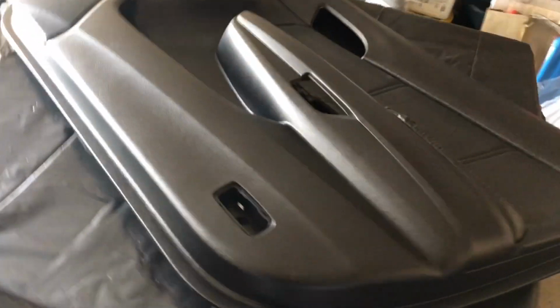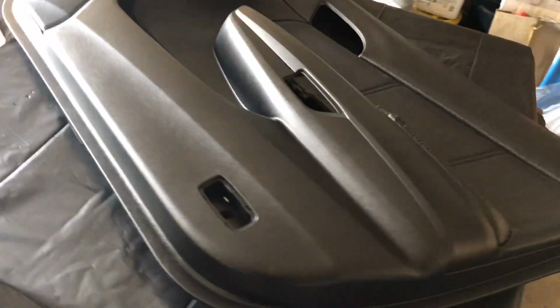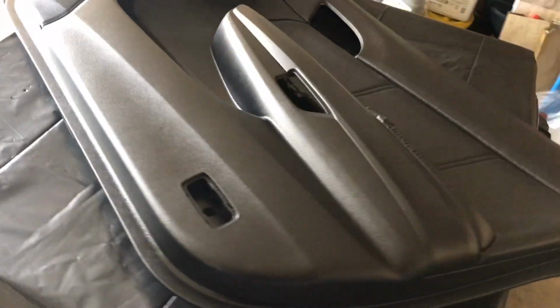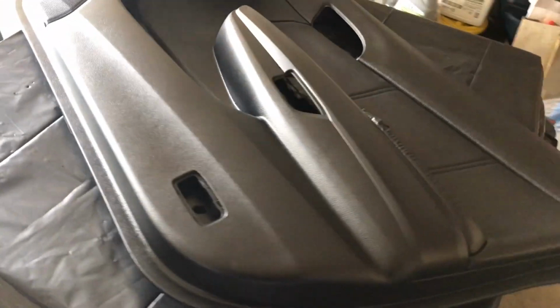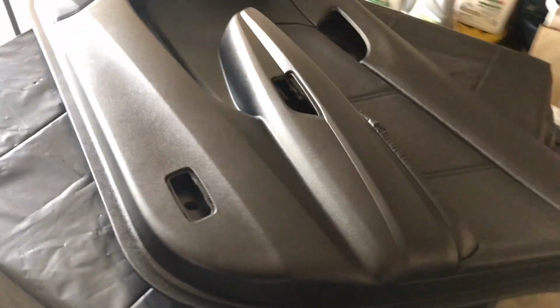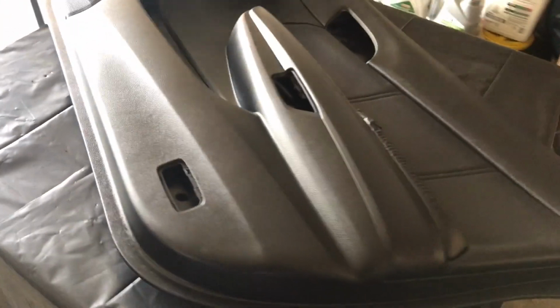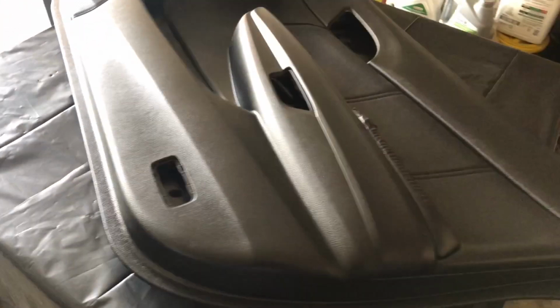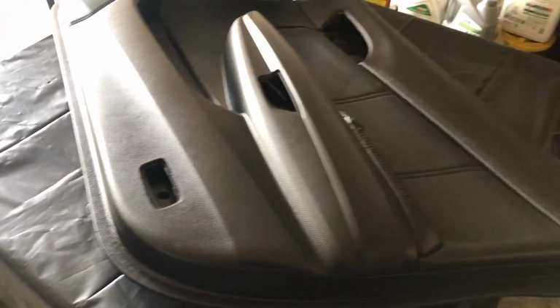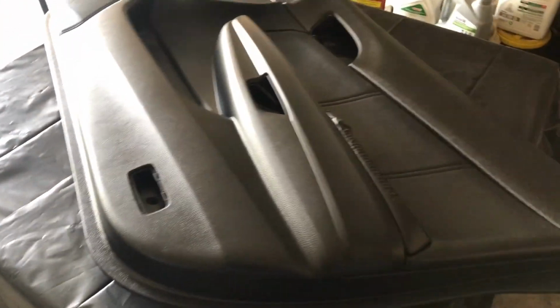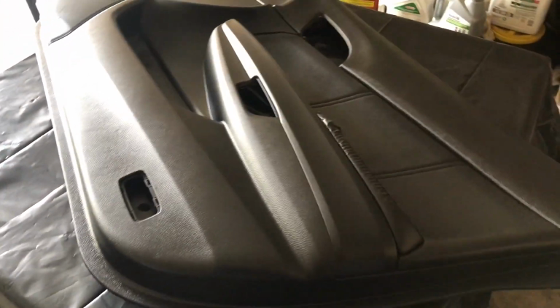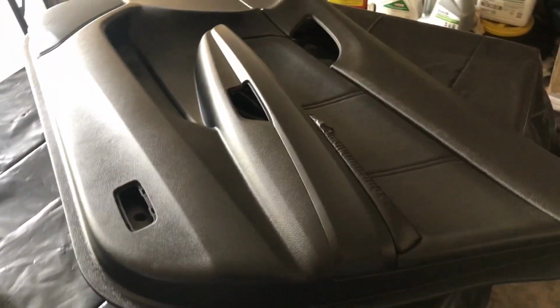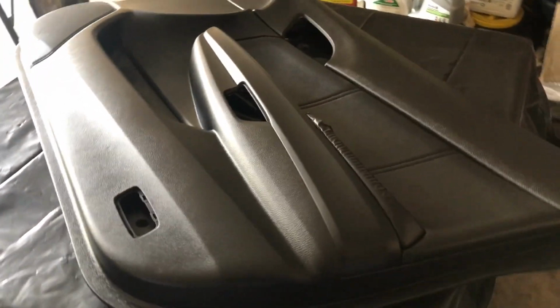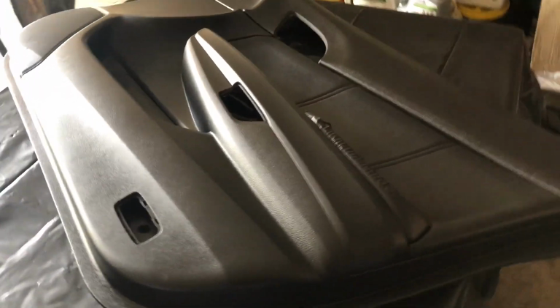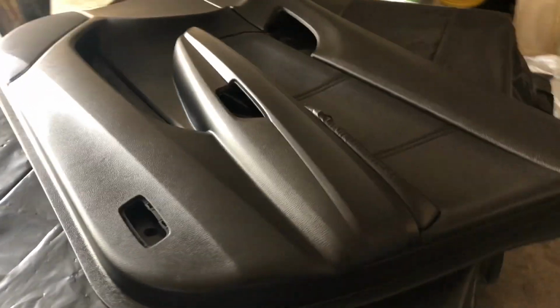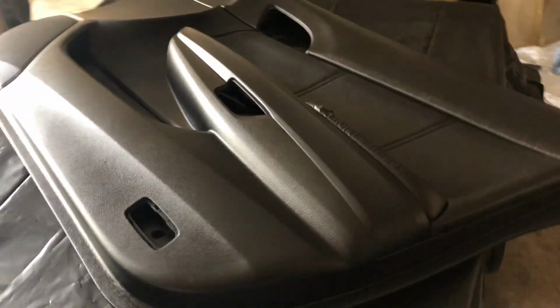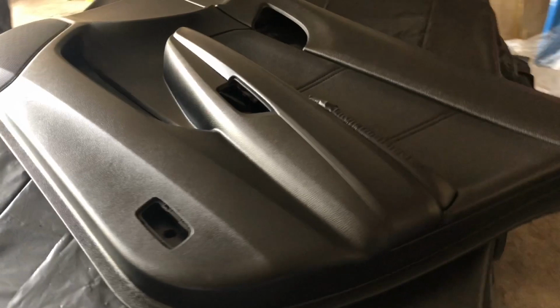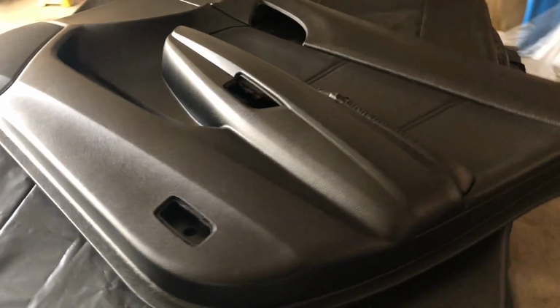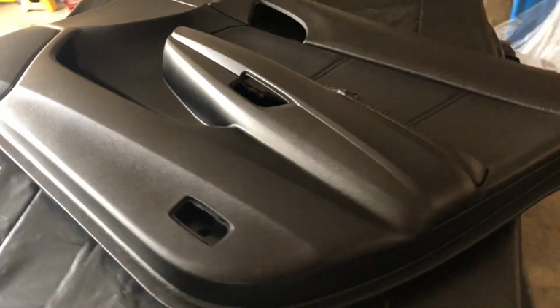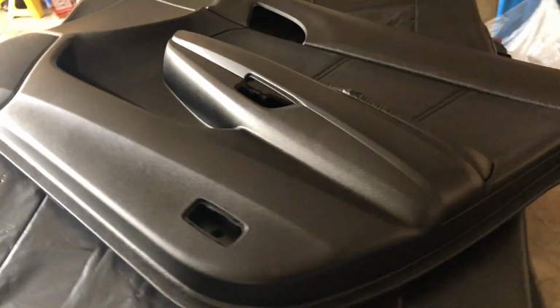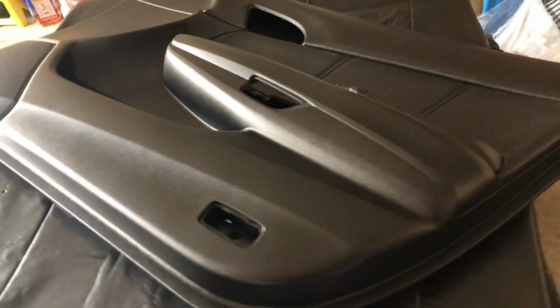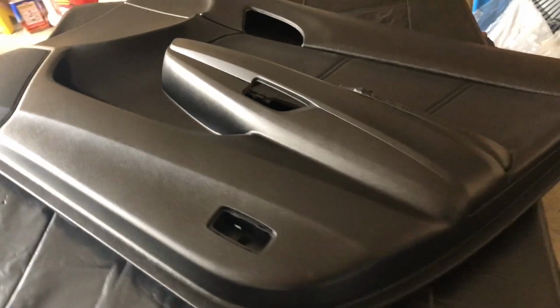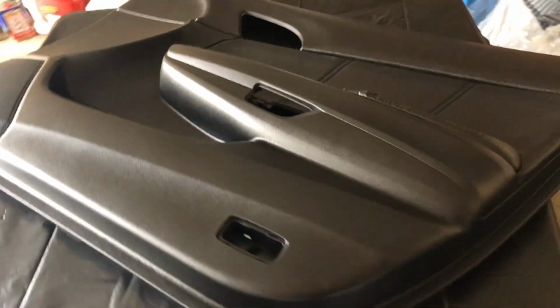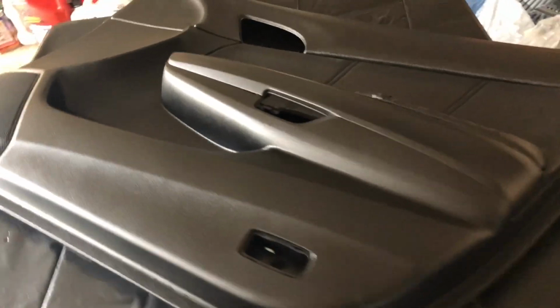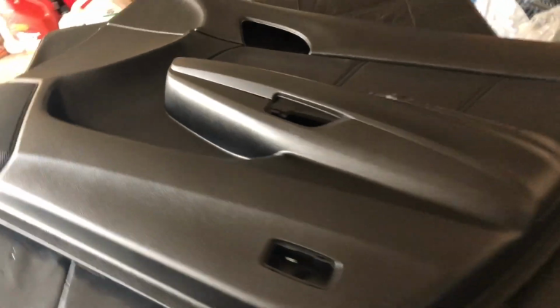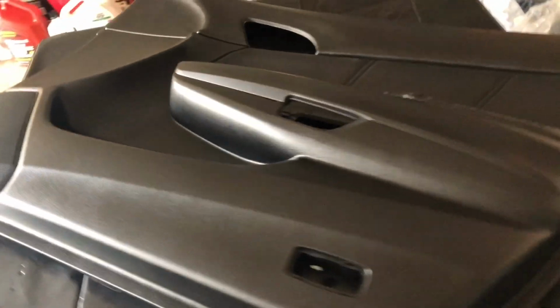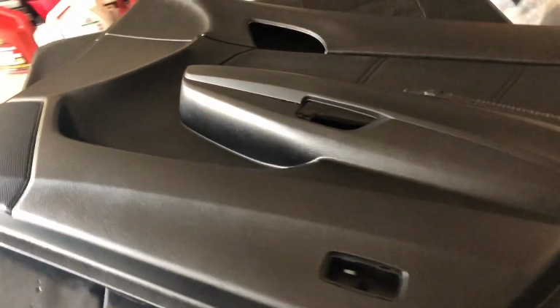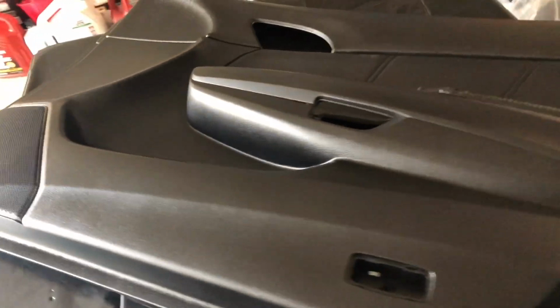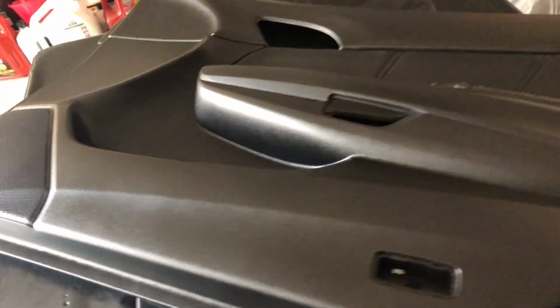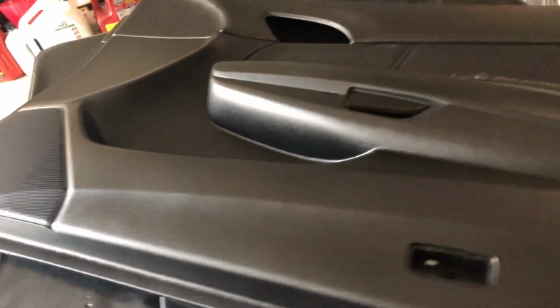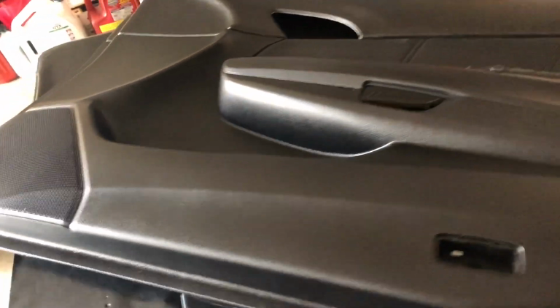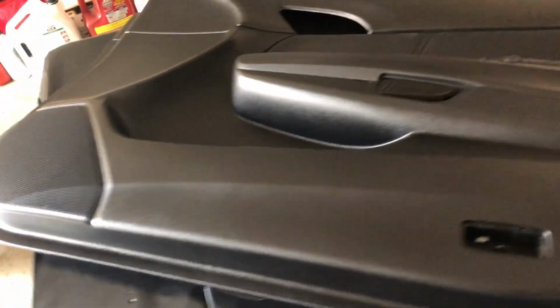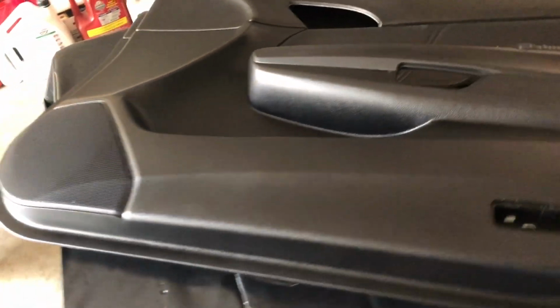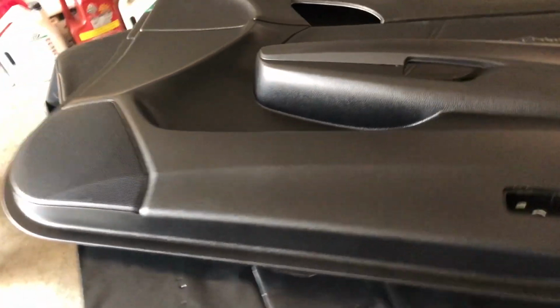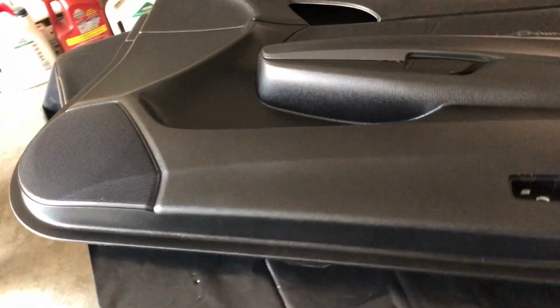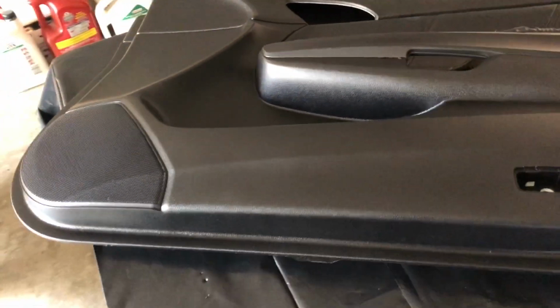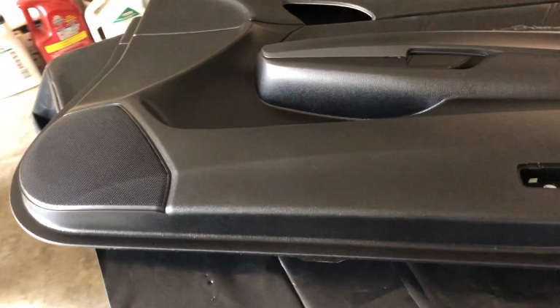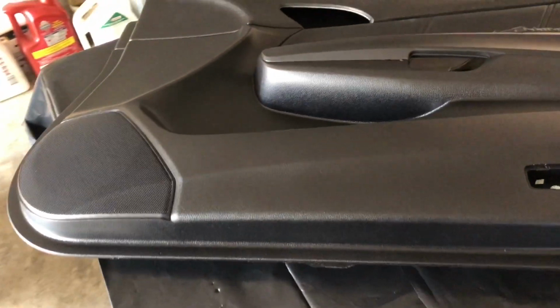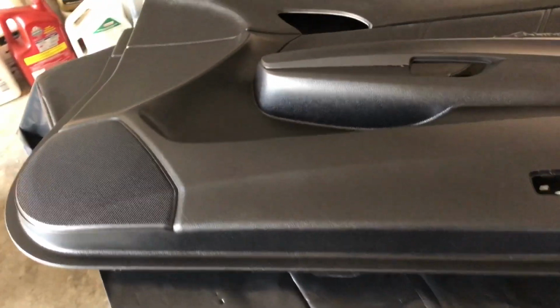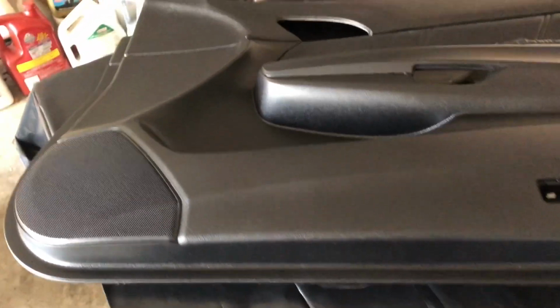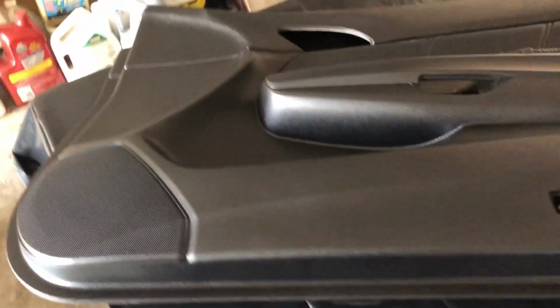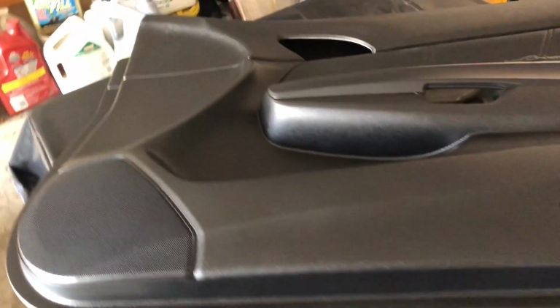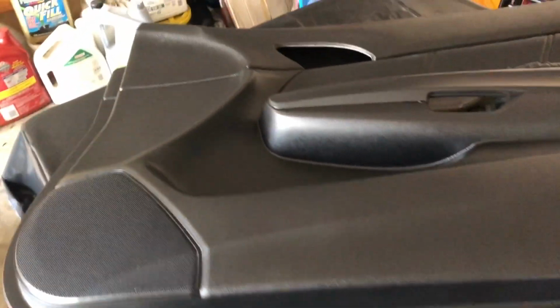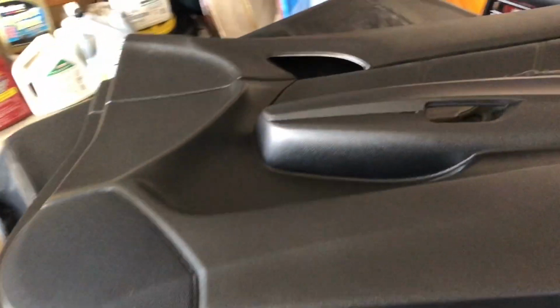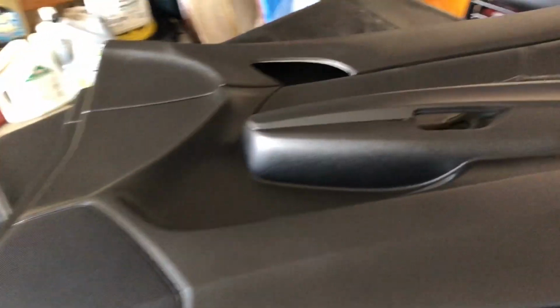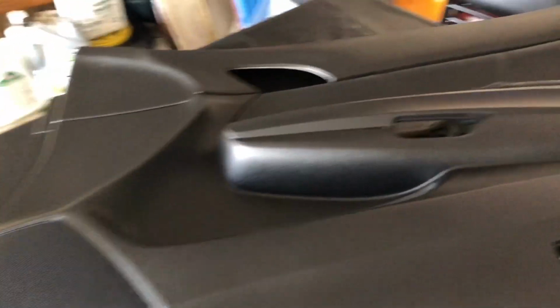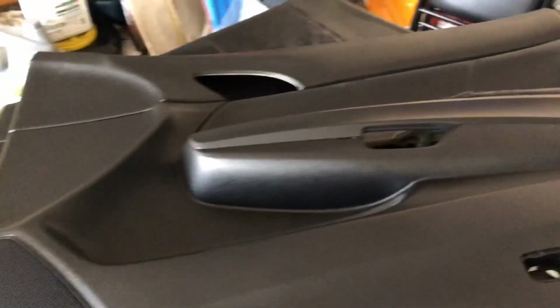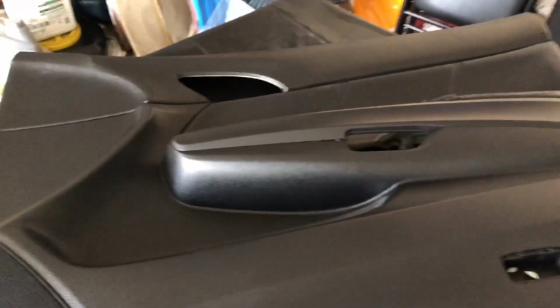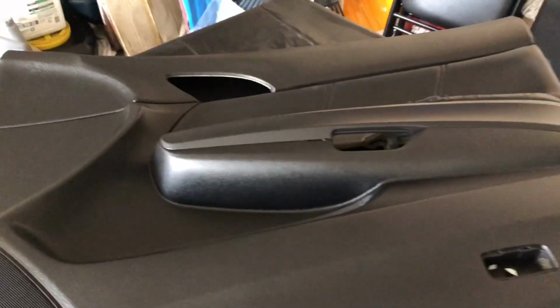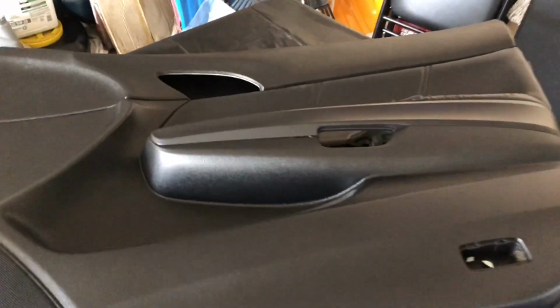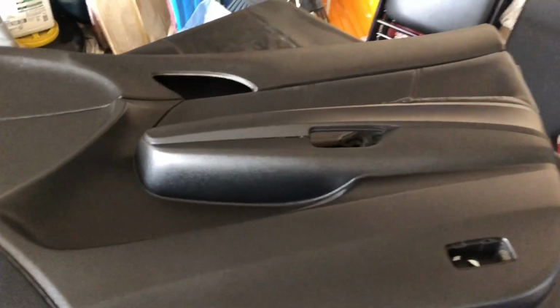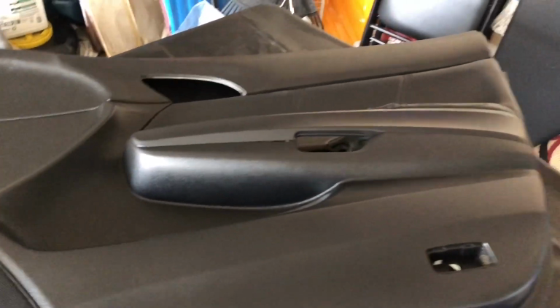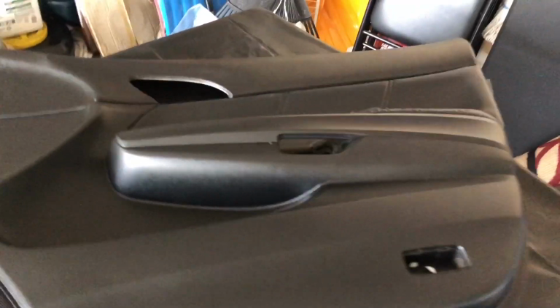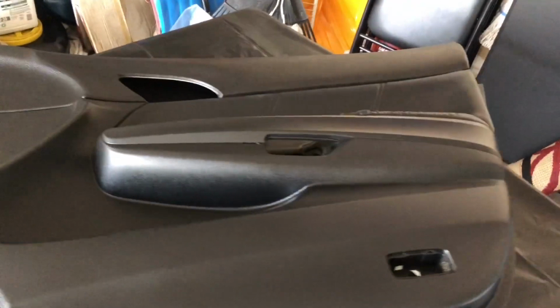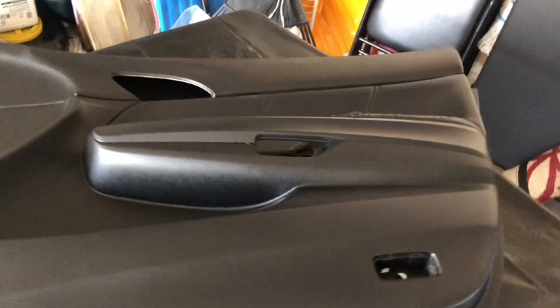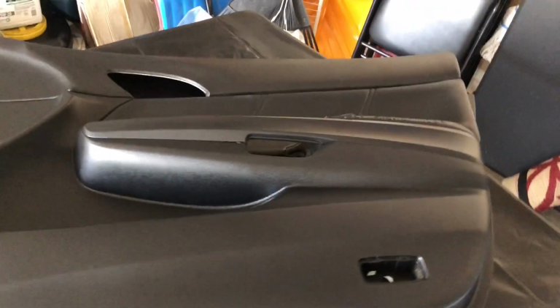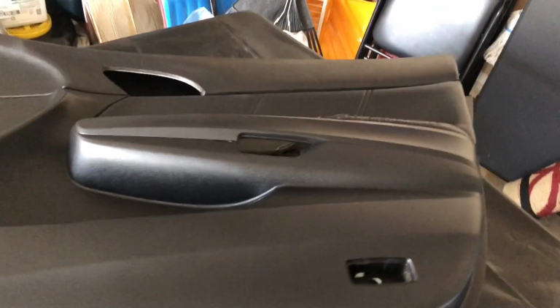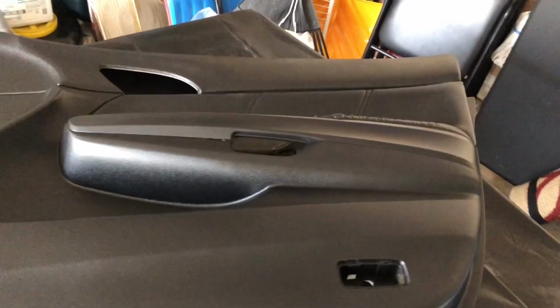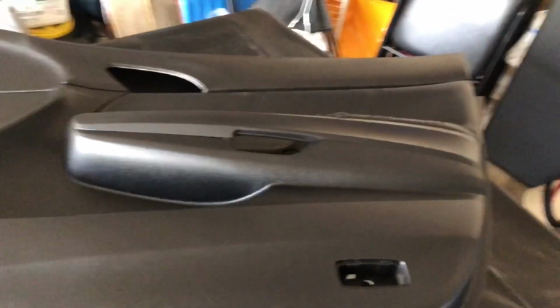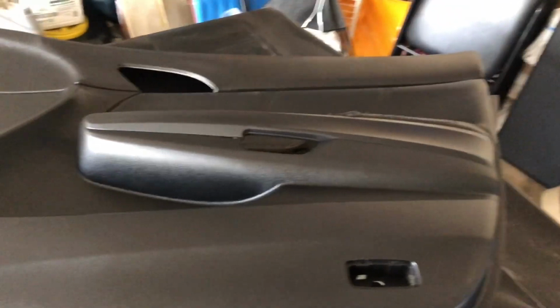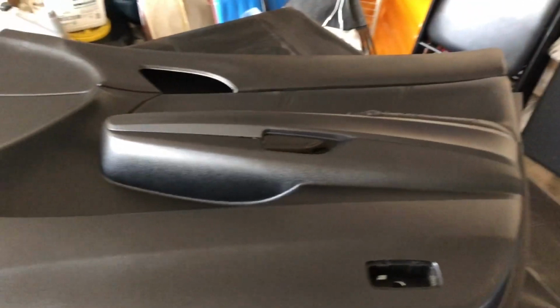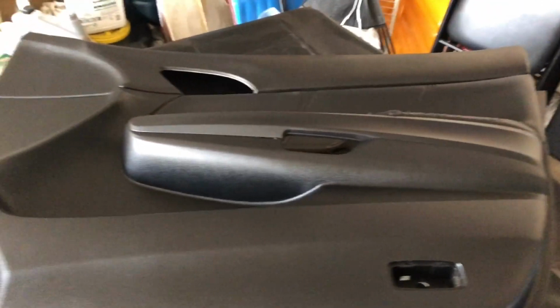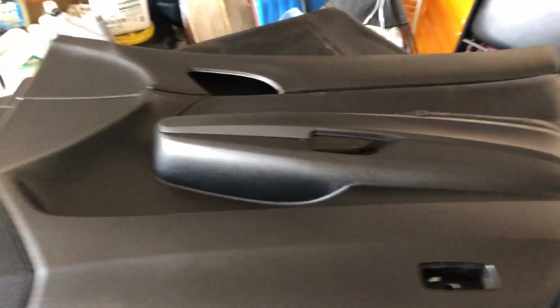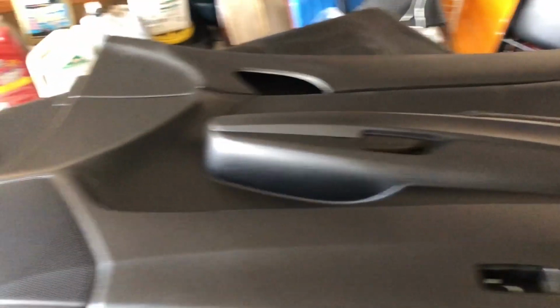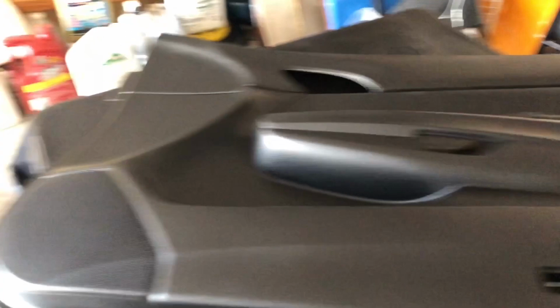This is after the third coat. It's not completely done — I'm gonna put two more coats on, and I should be done with this door.